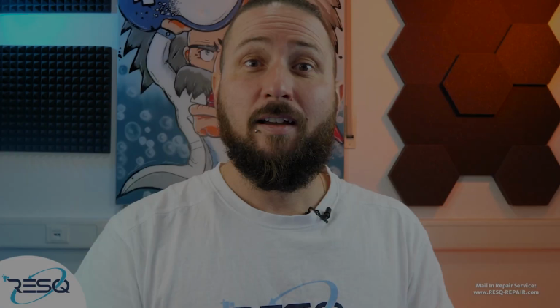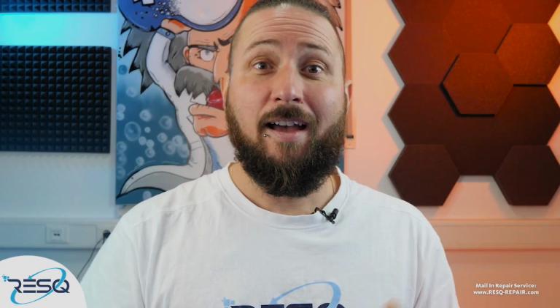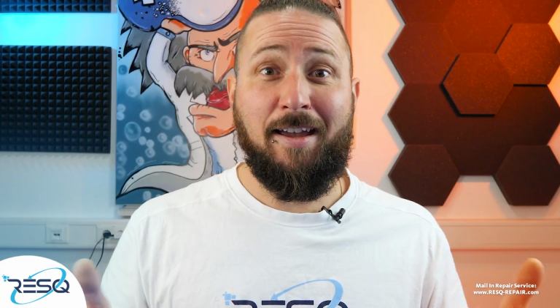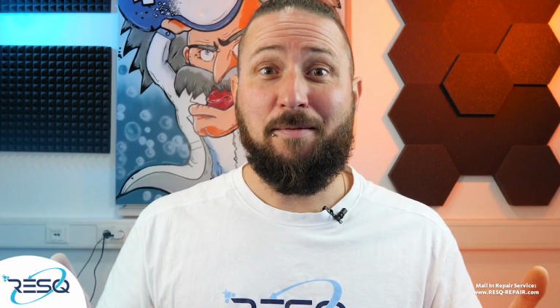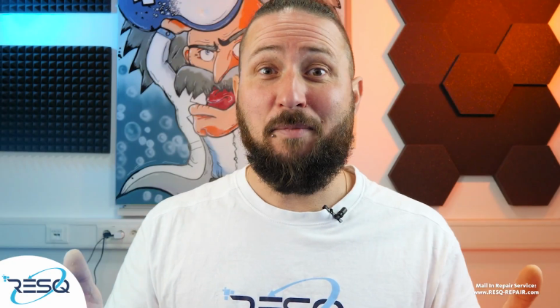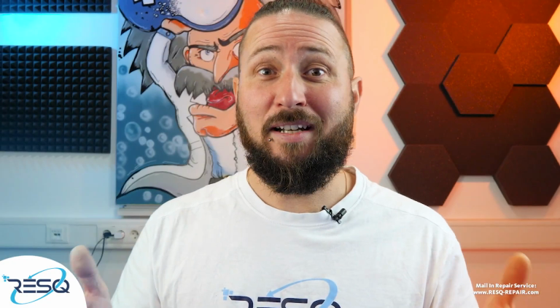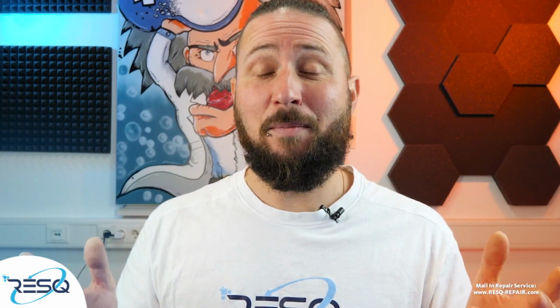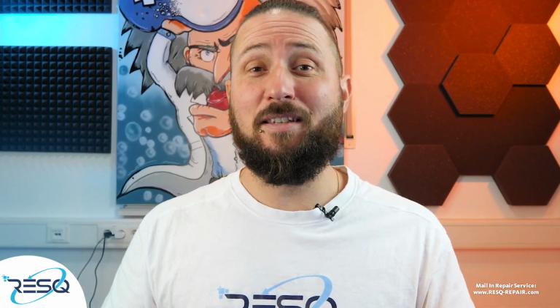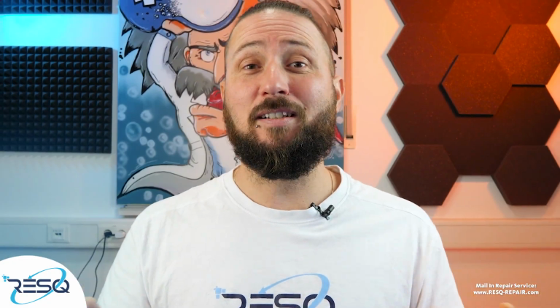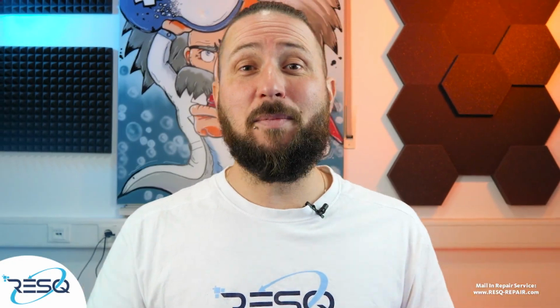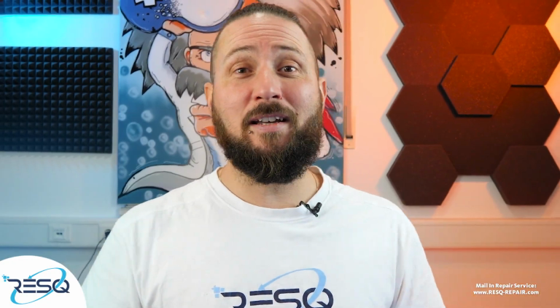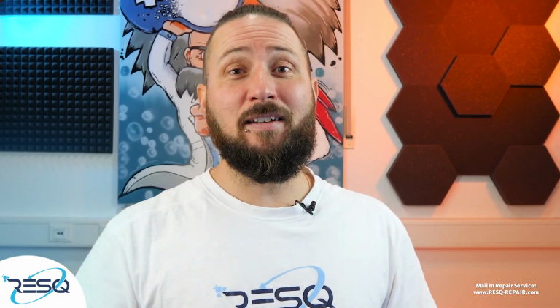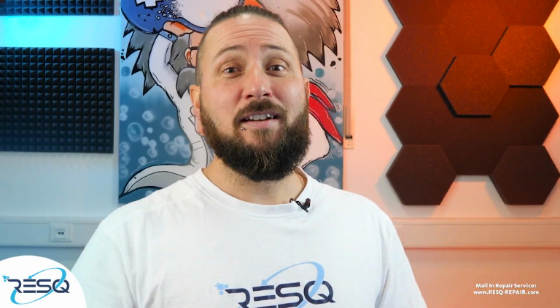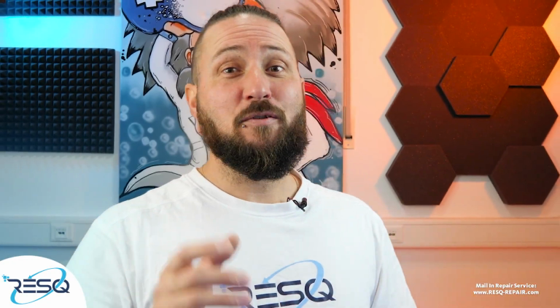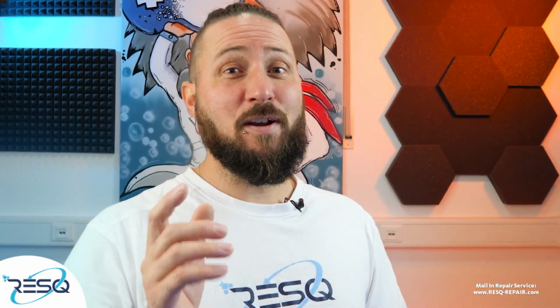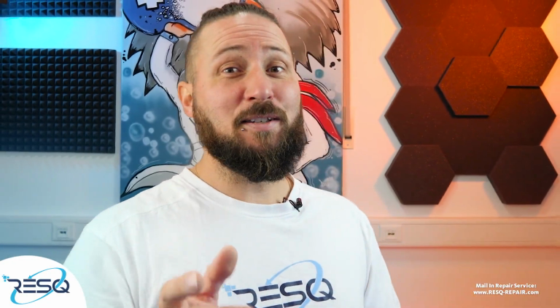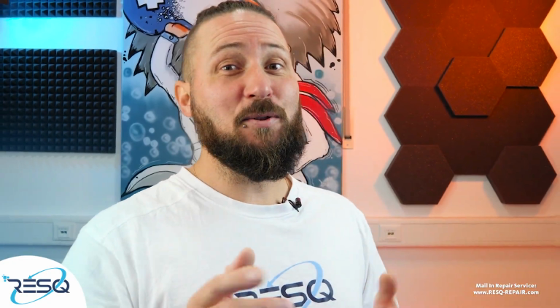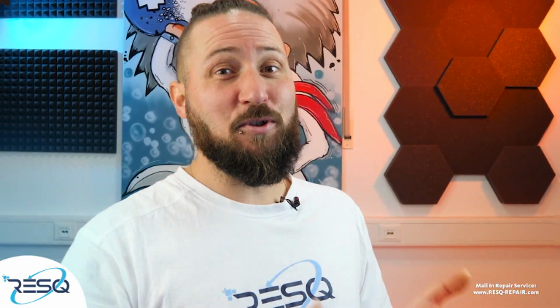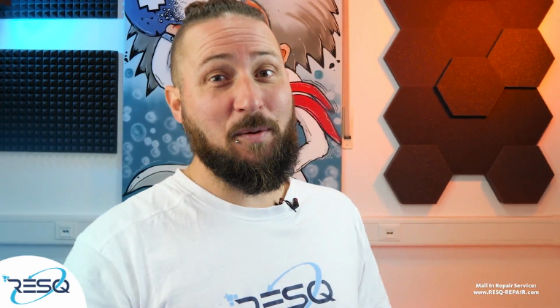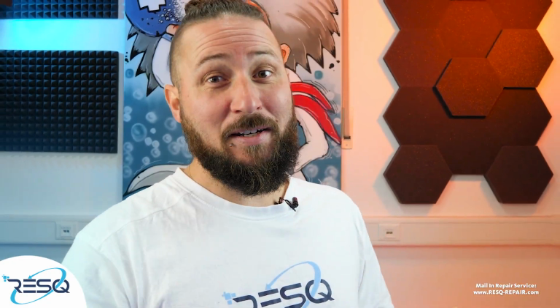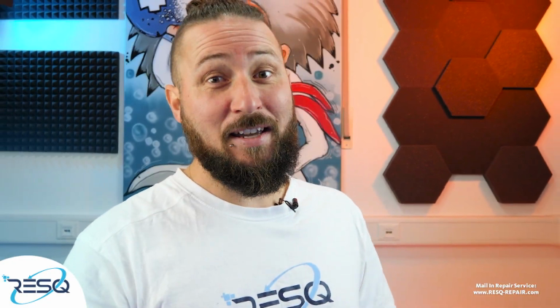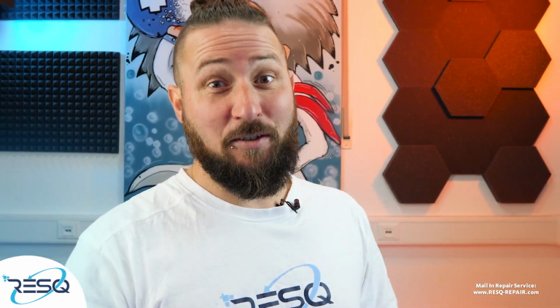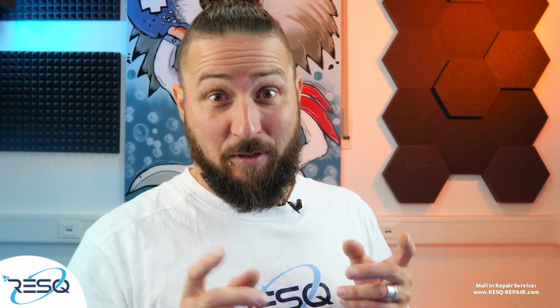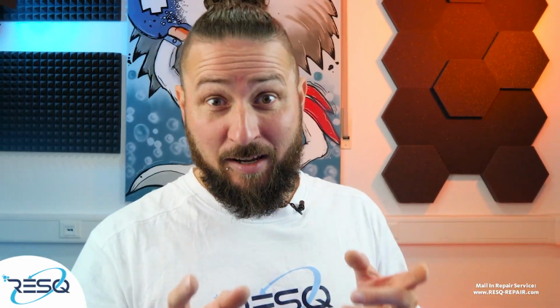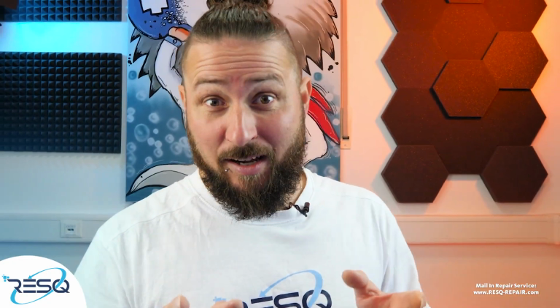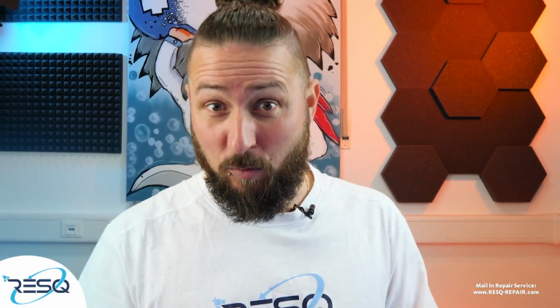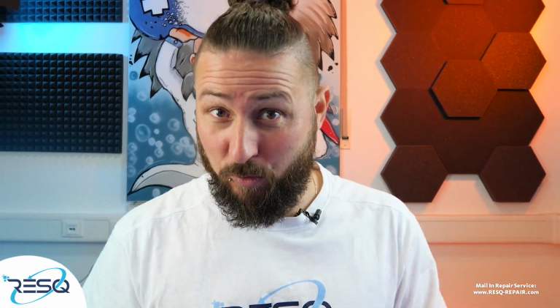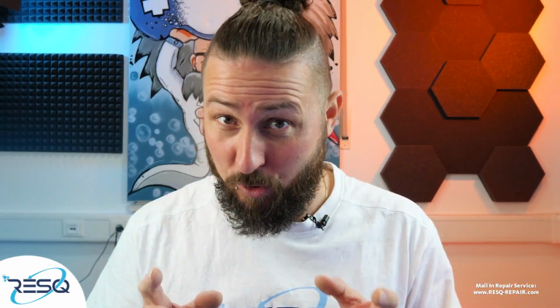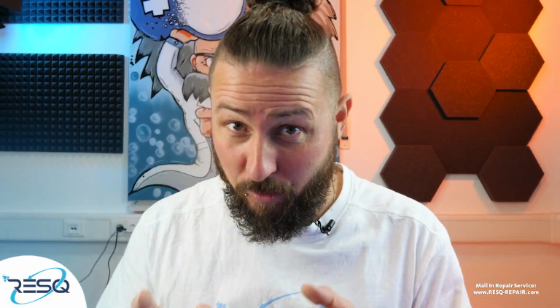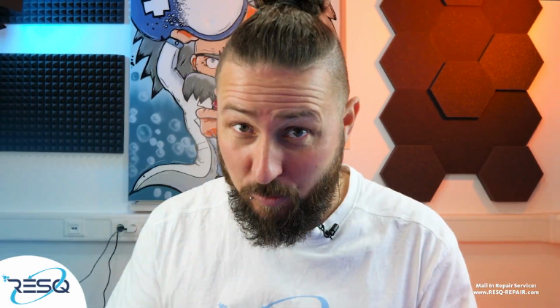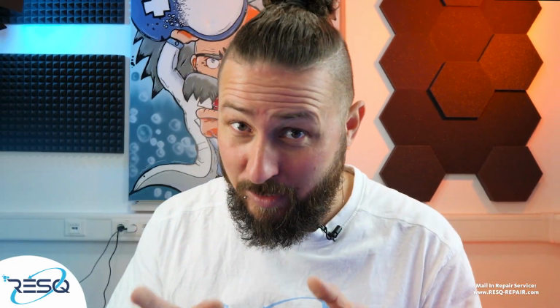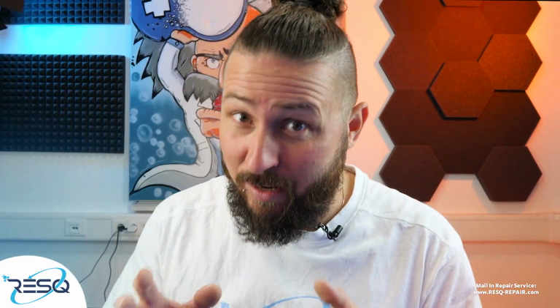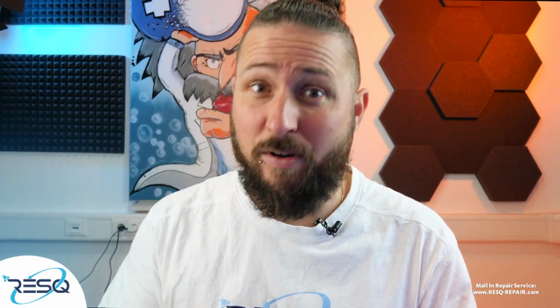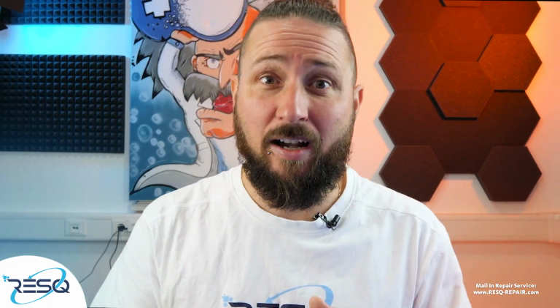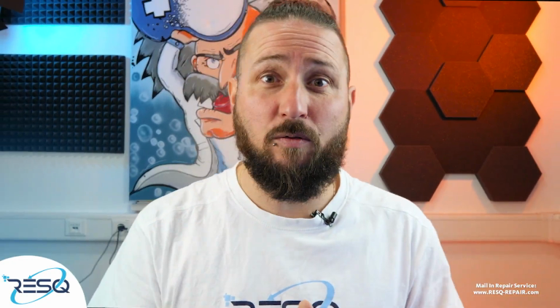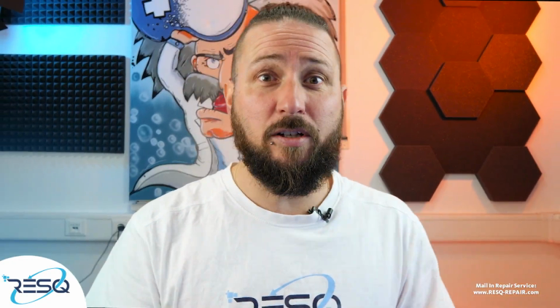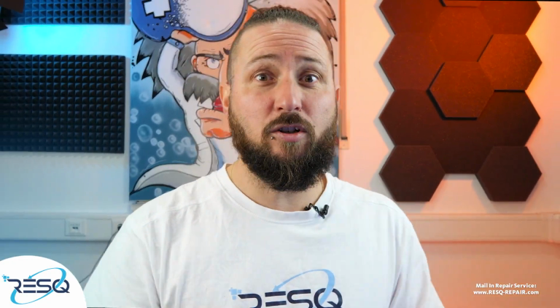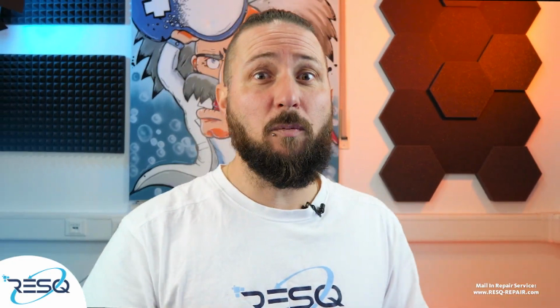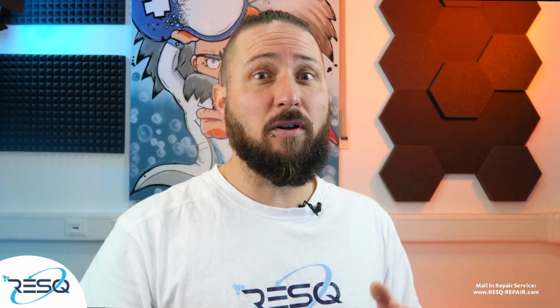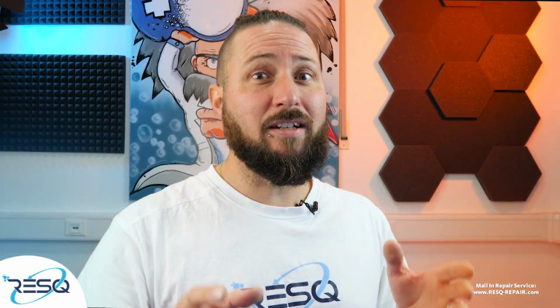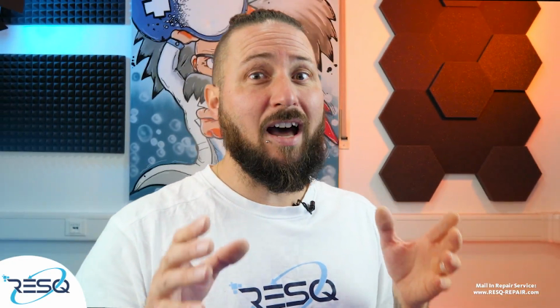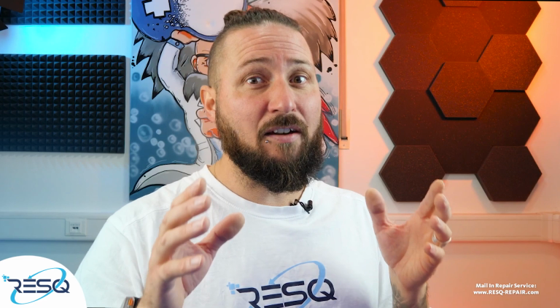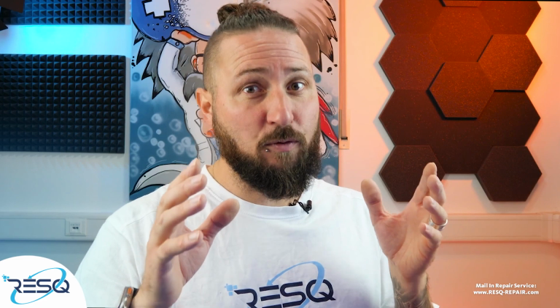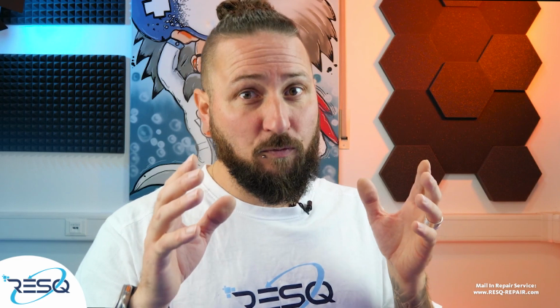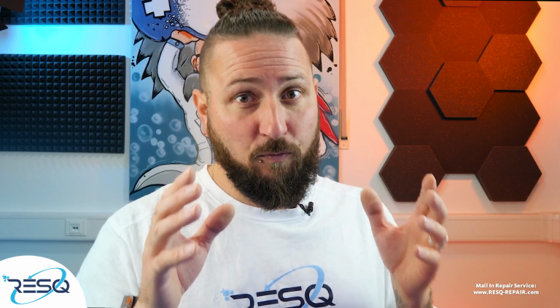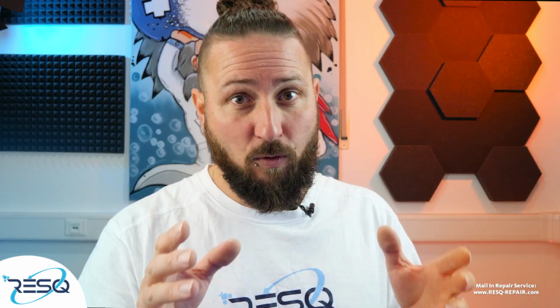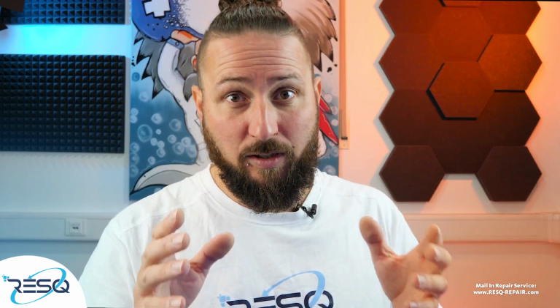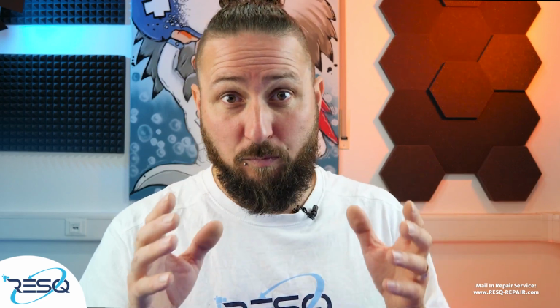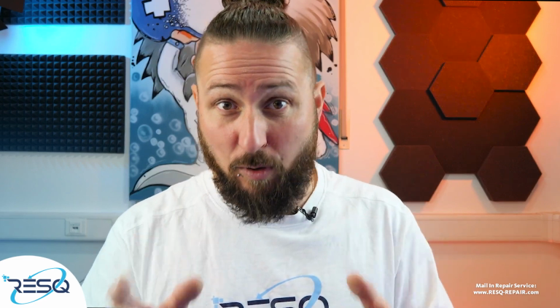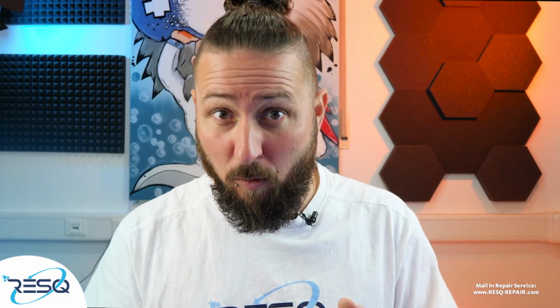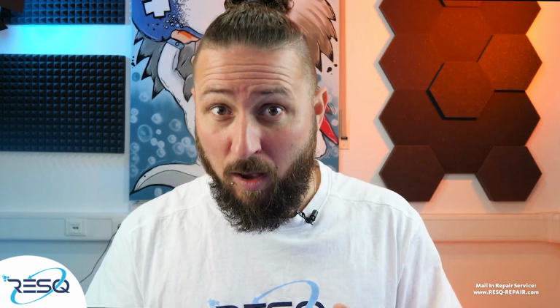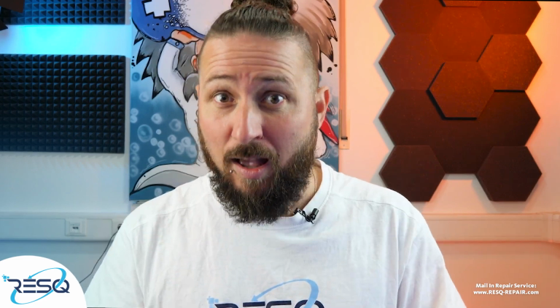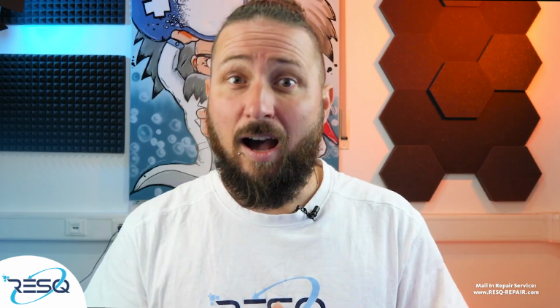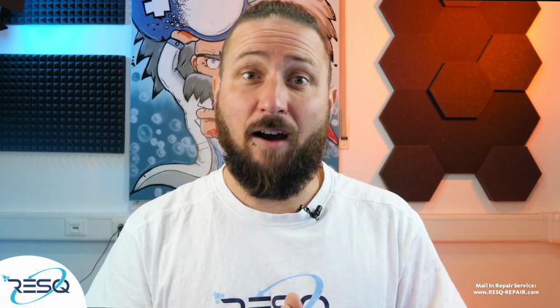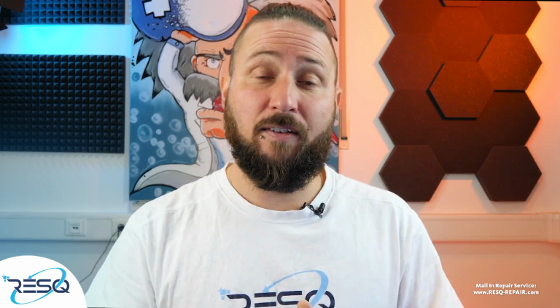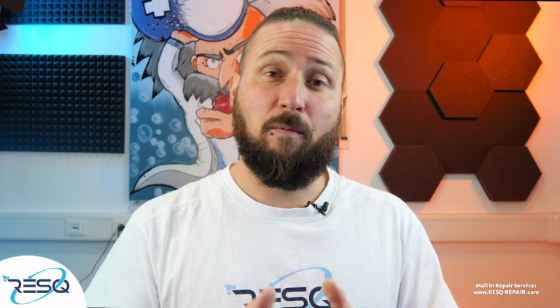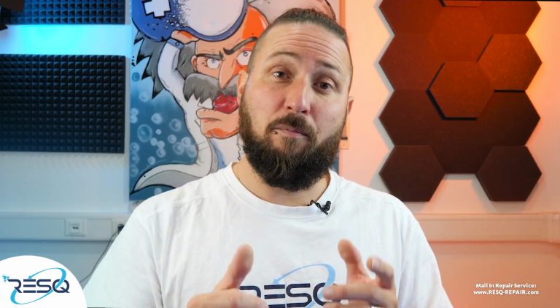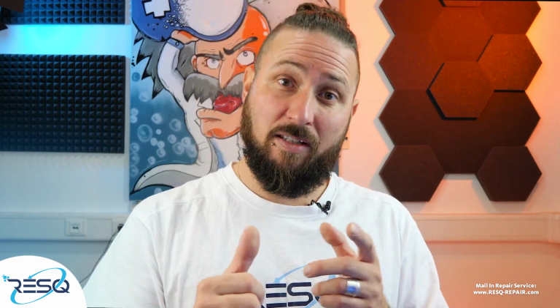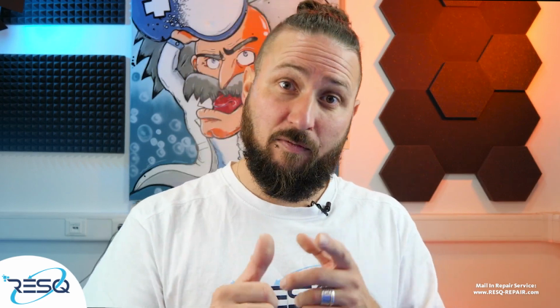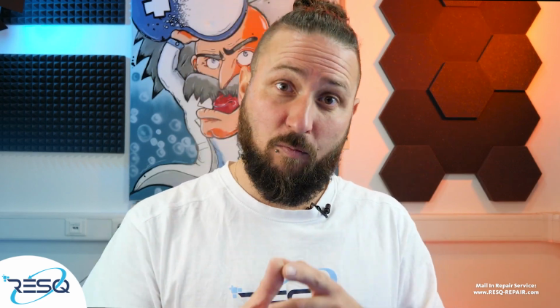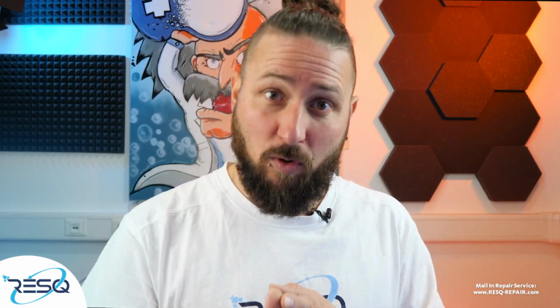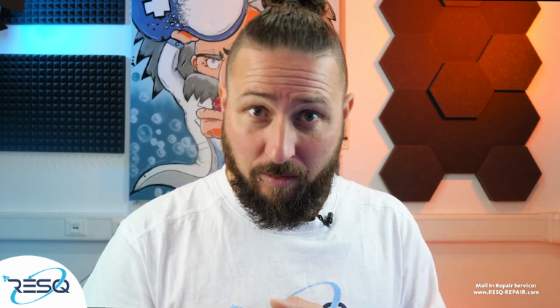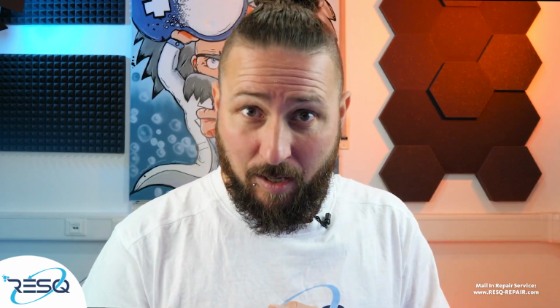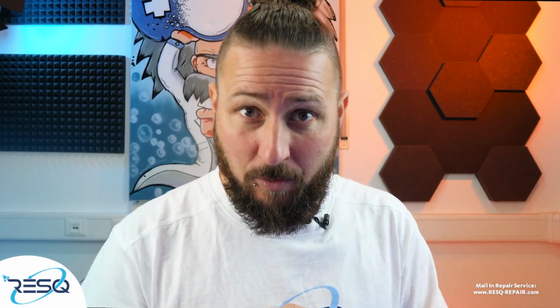My name is Dr. Ben, Rescue Germany, and today I want to show you a daily recovery job on an iPhone 14 Pro after massive water damage.